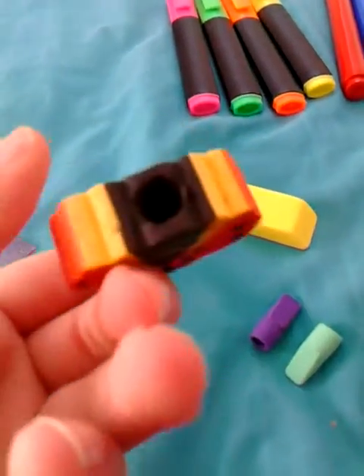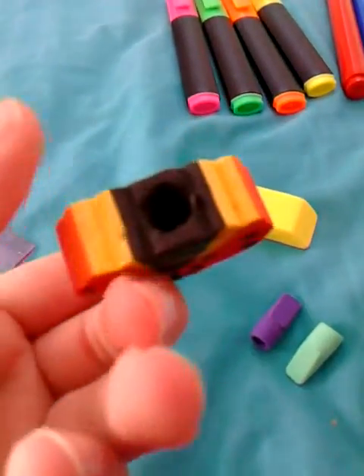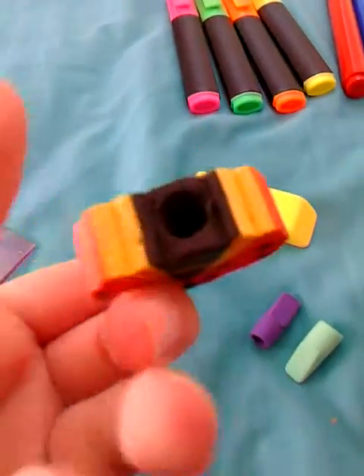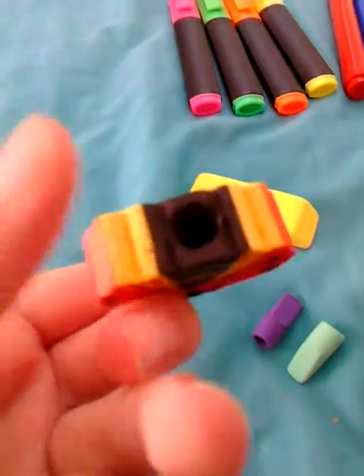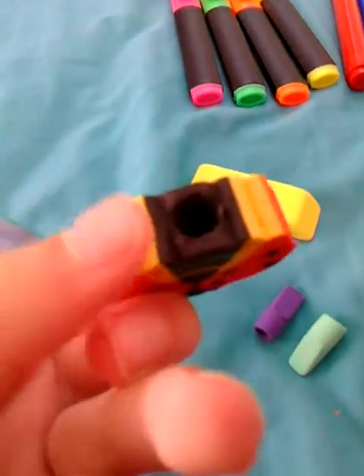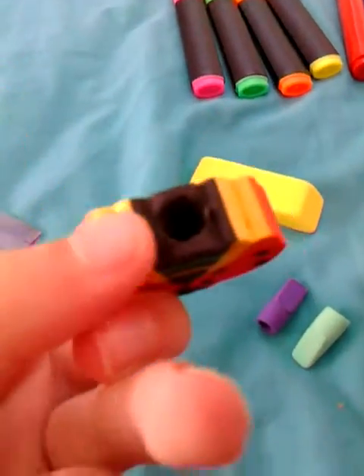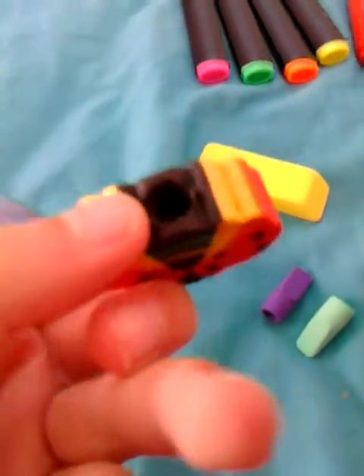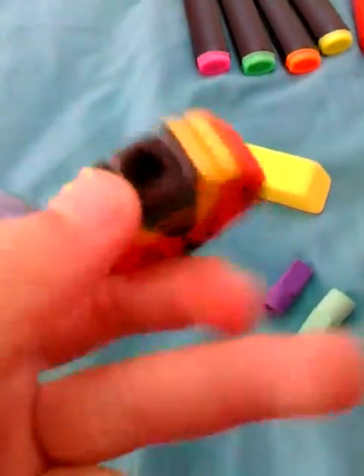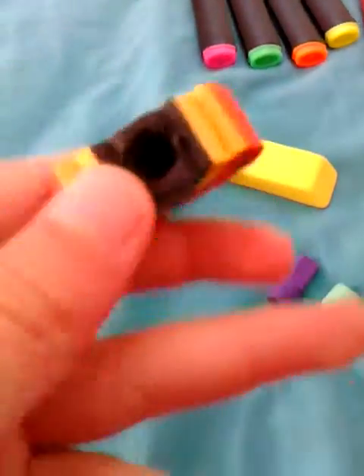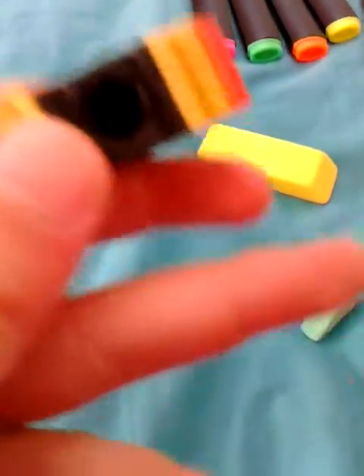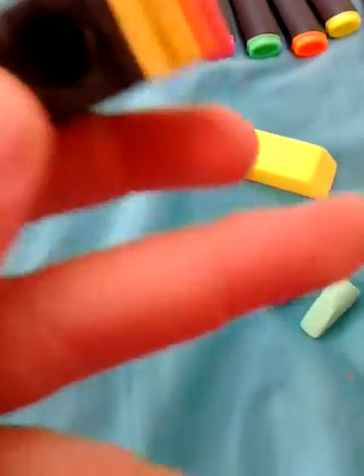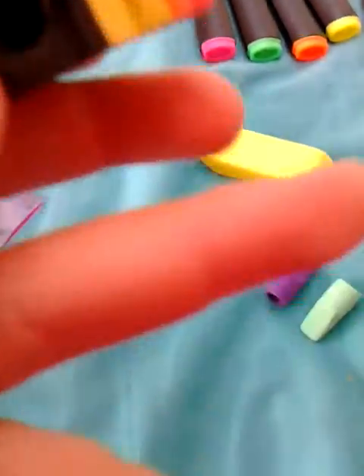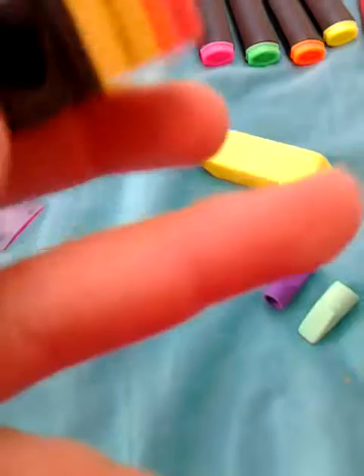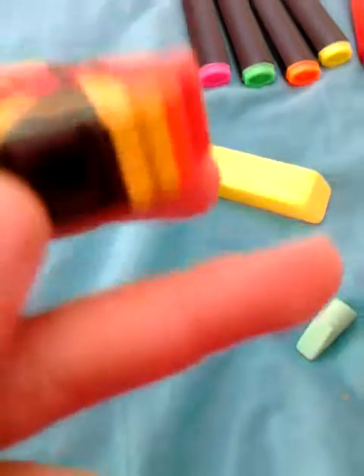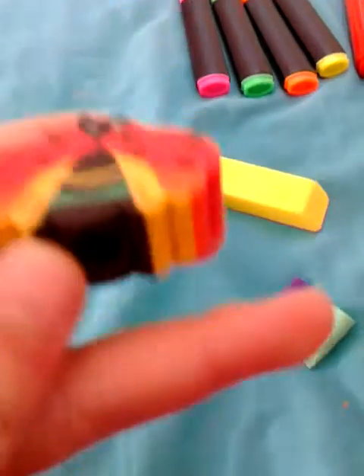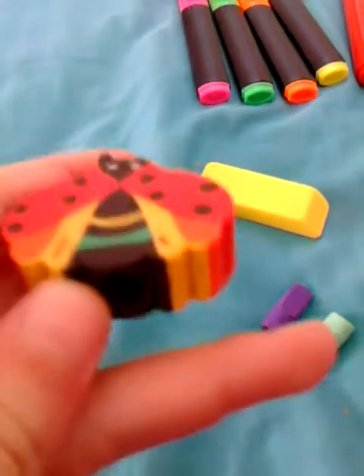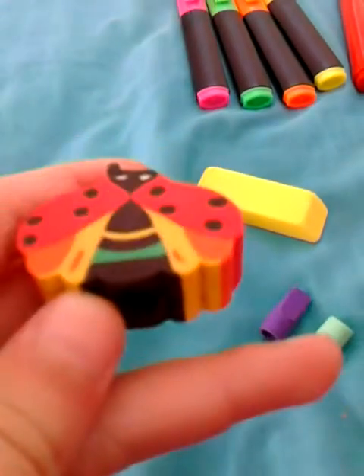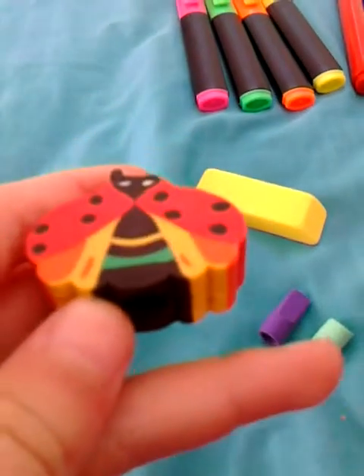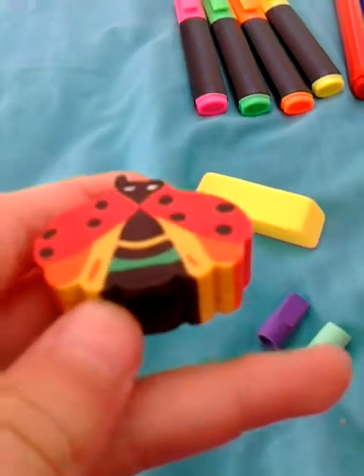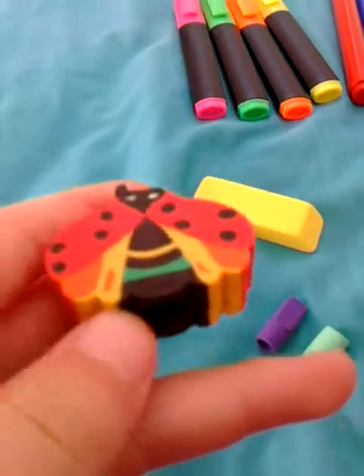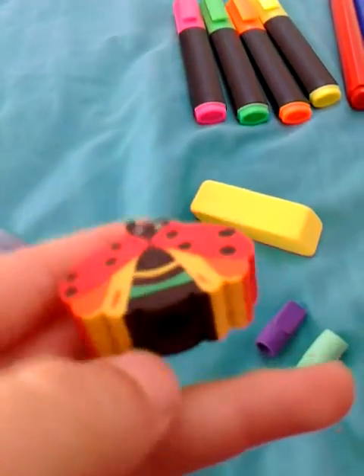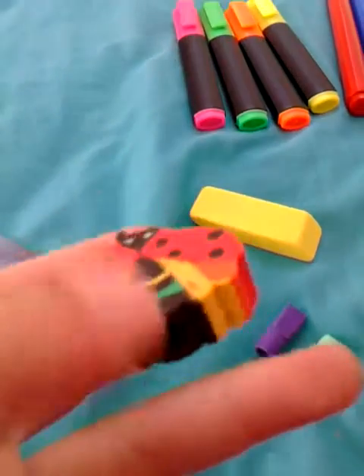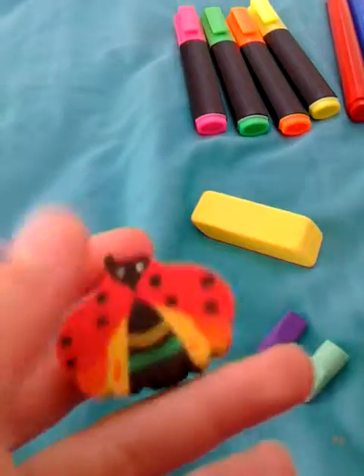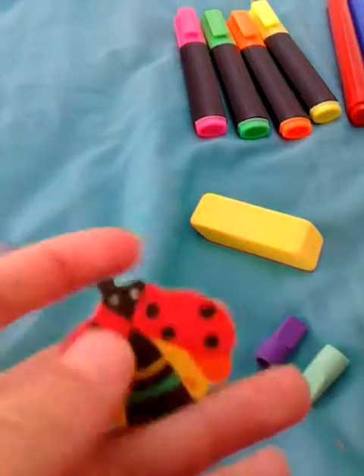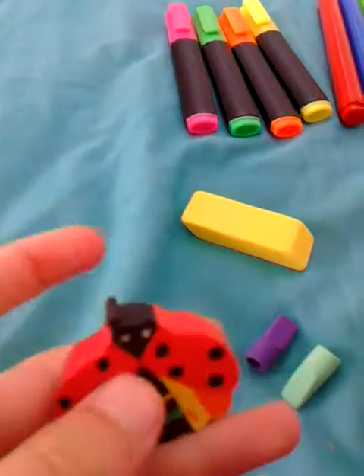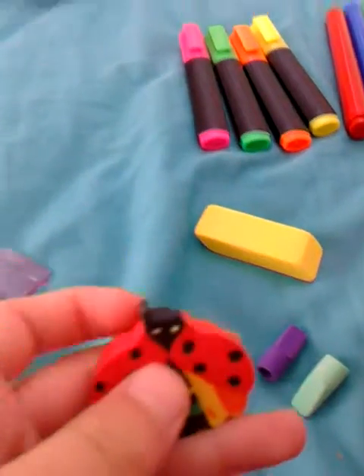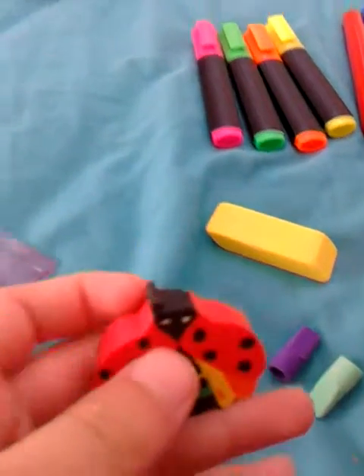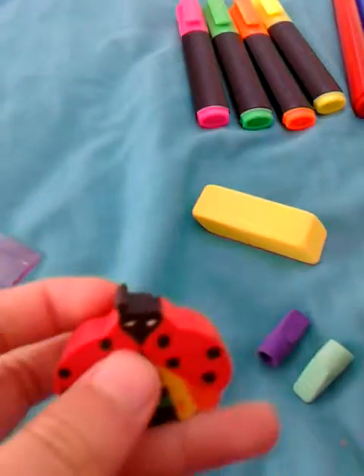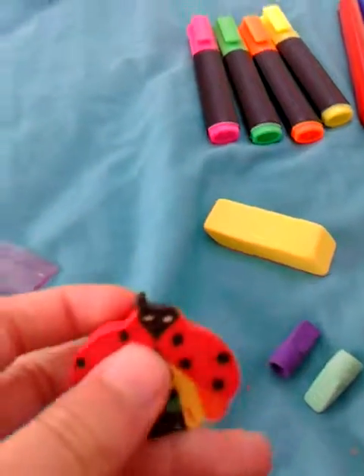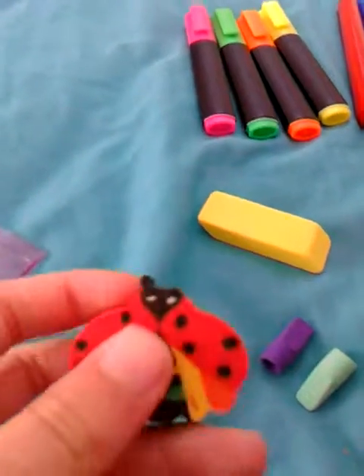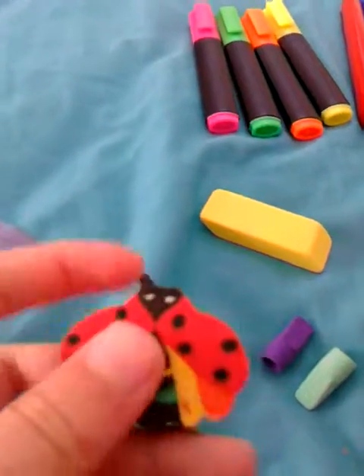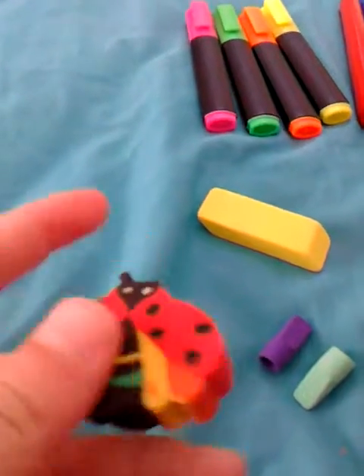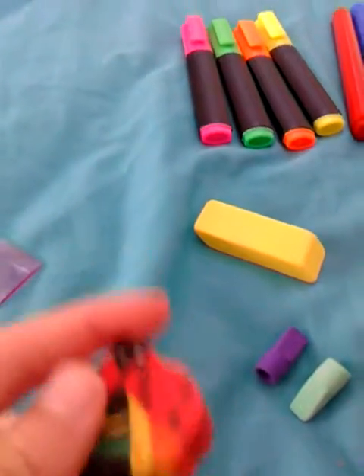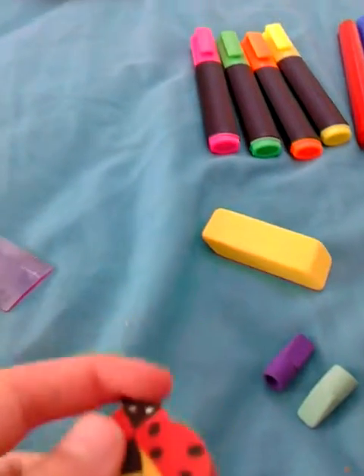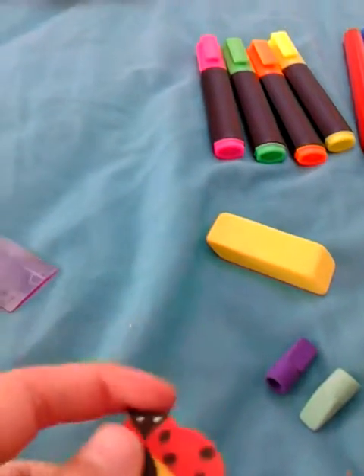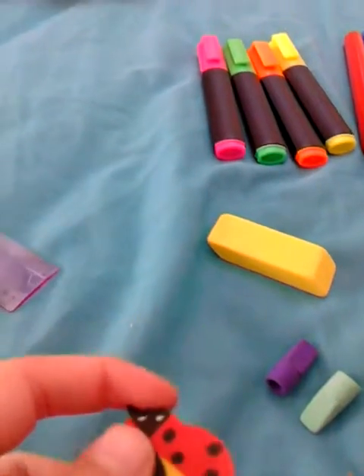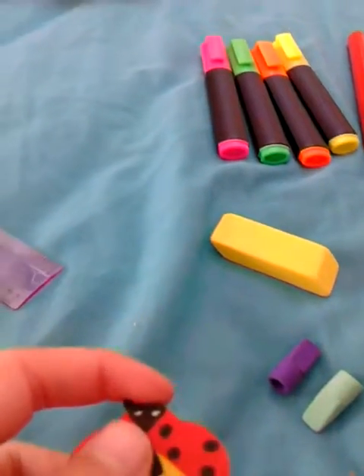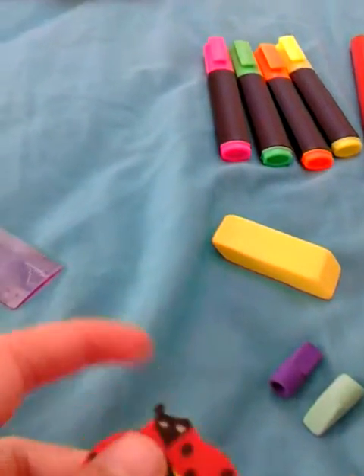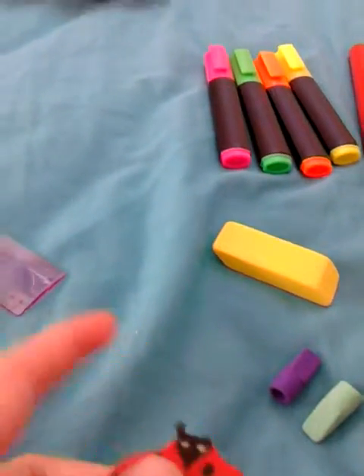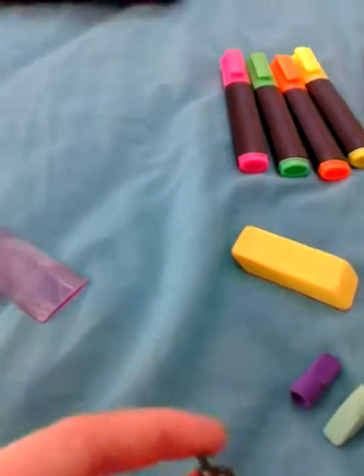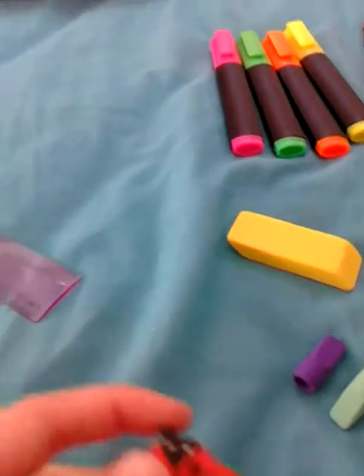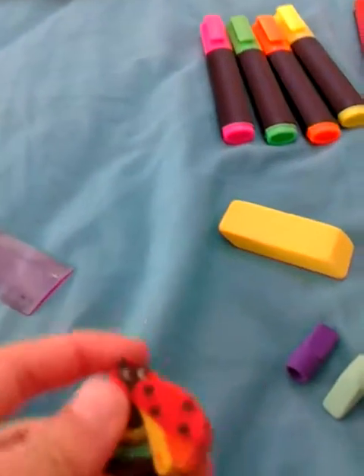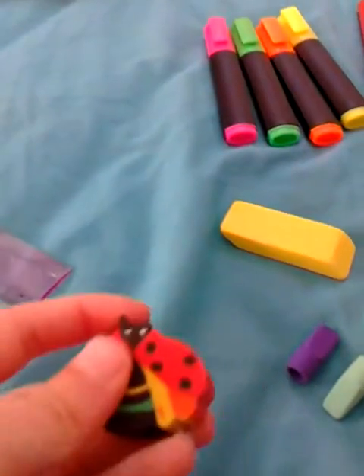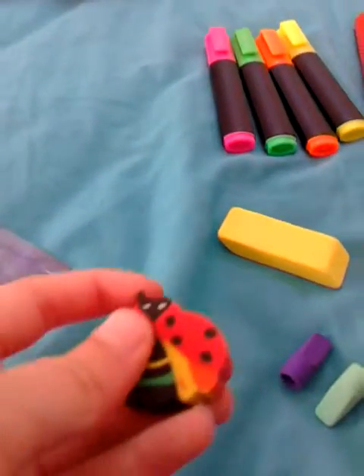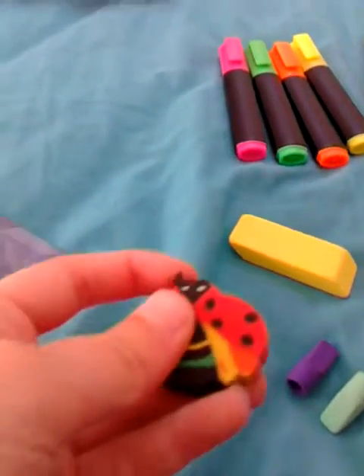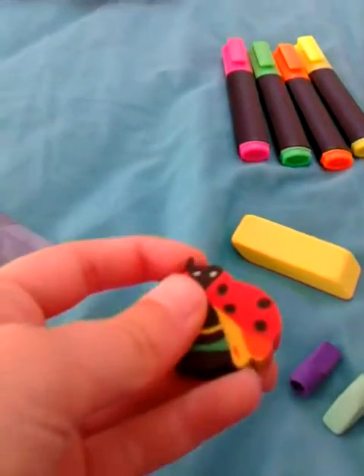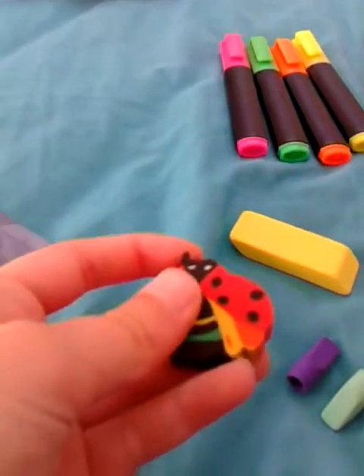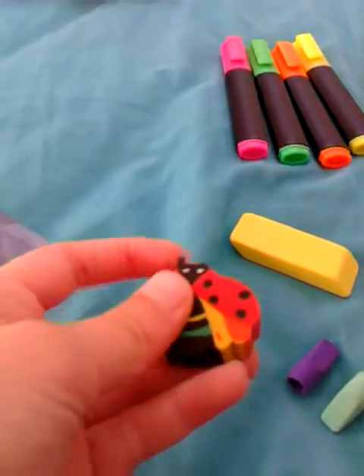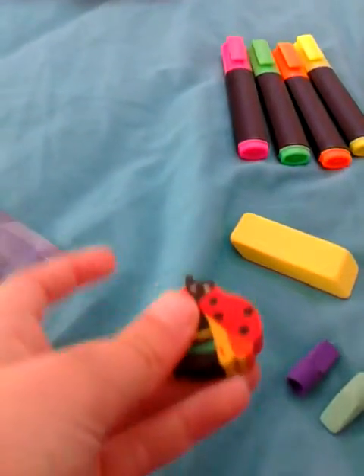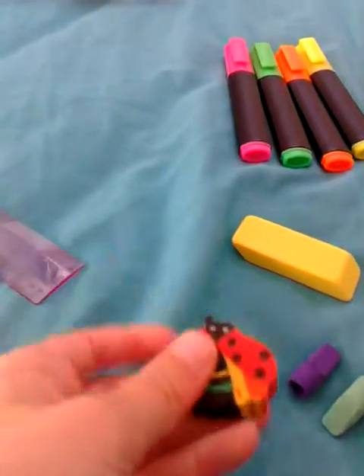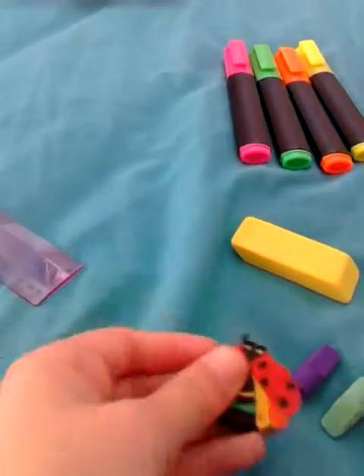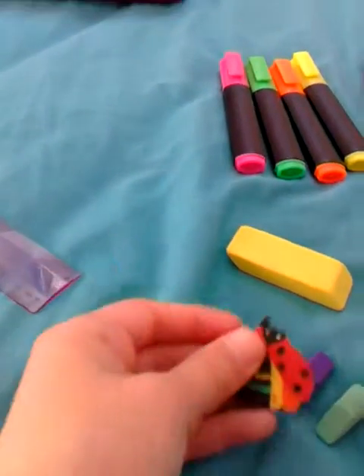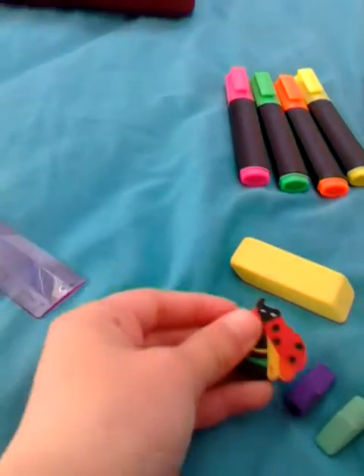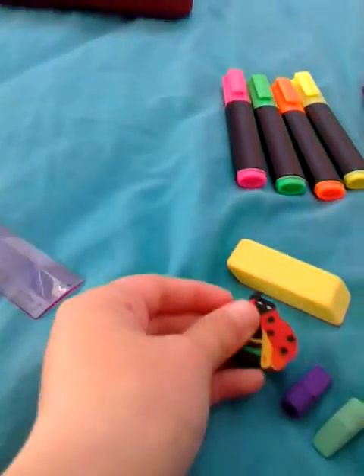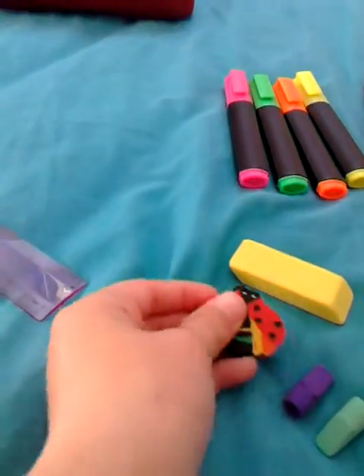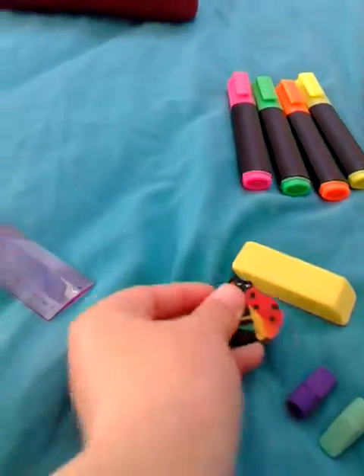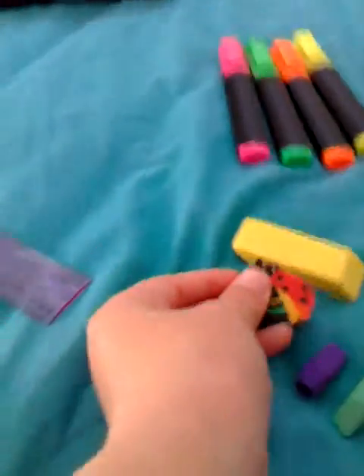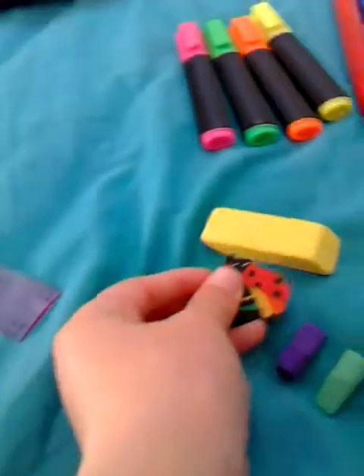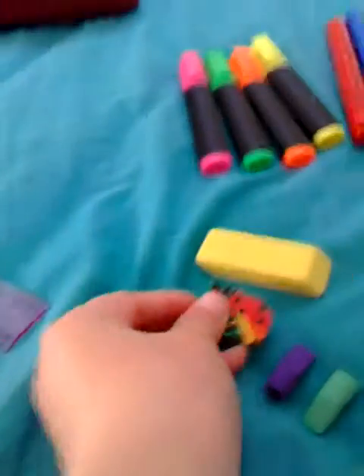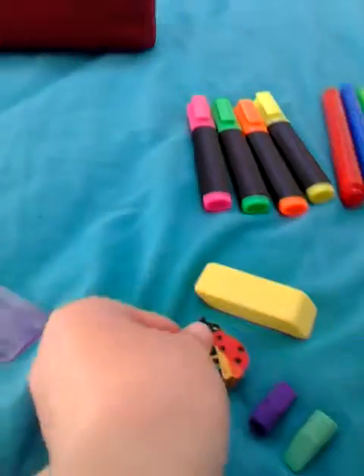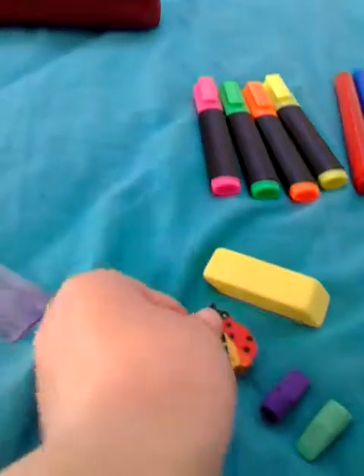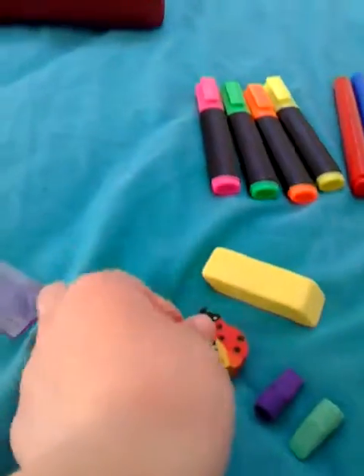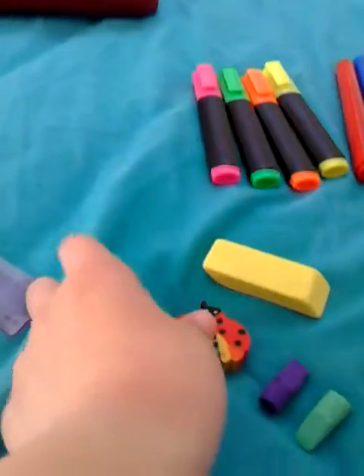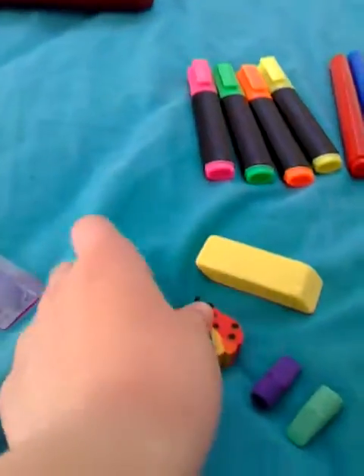This ladybird eraser can also go on a pencil, but the pencil that came with it couldn't fit in my pencil case, sadly.